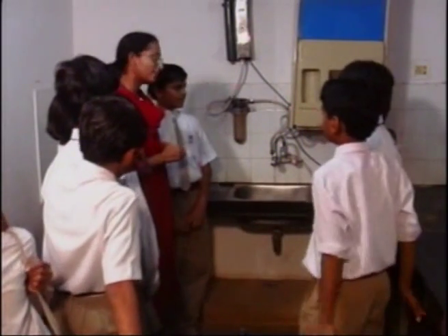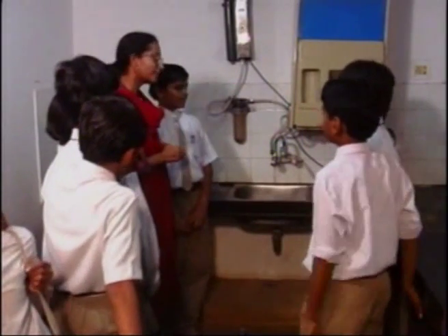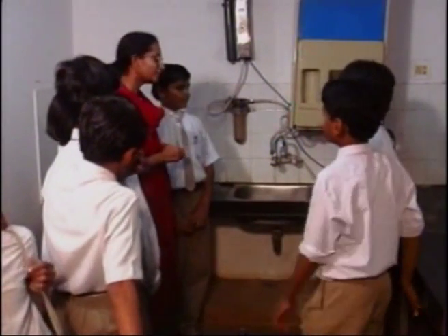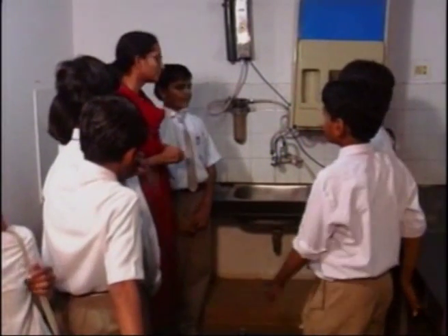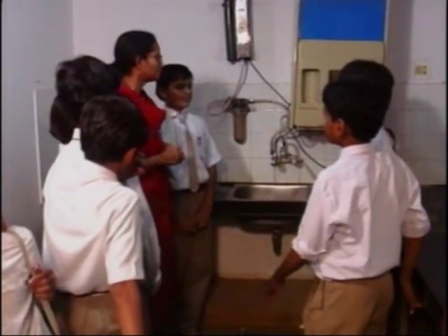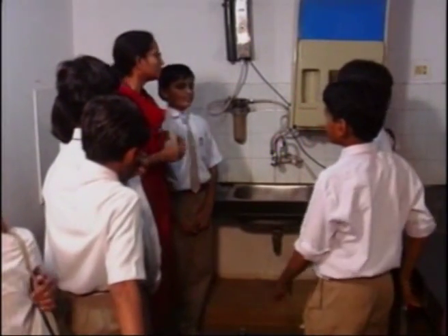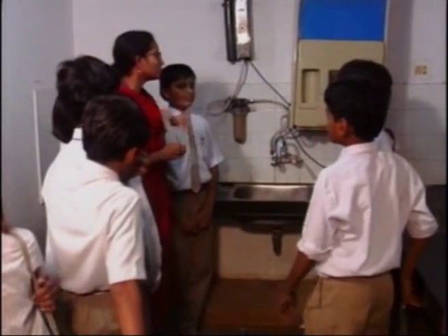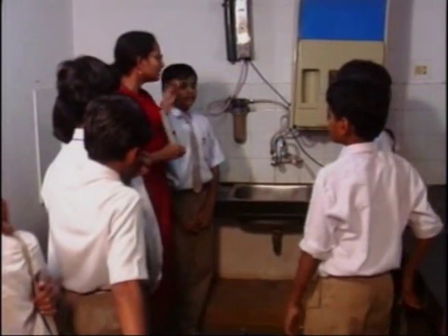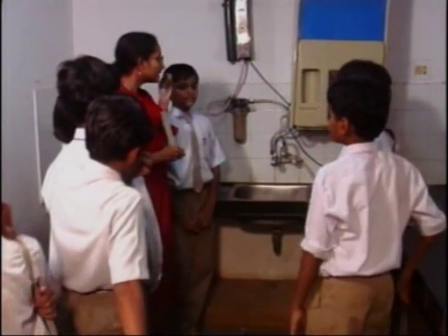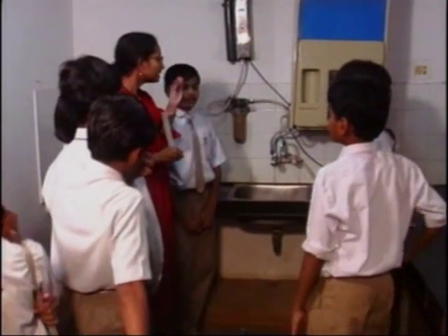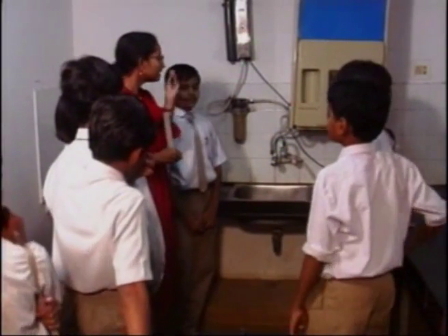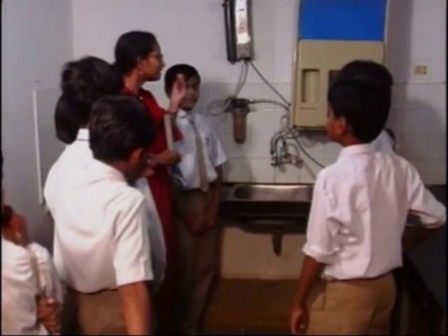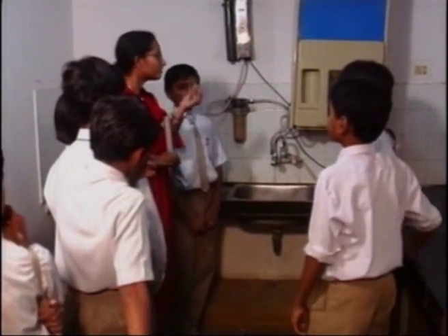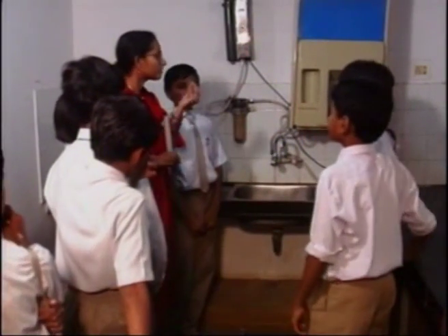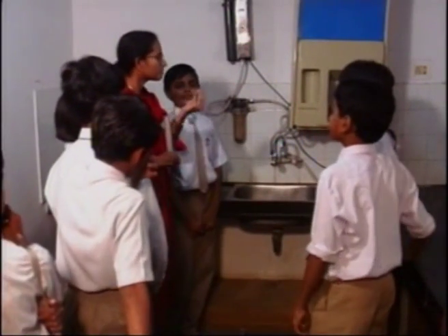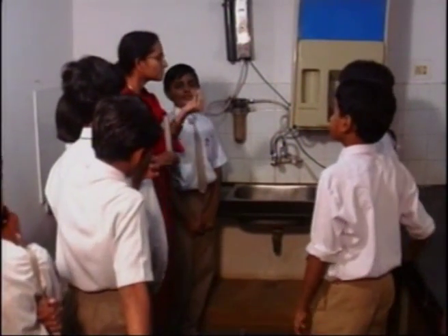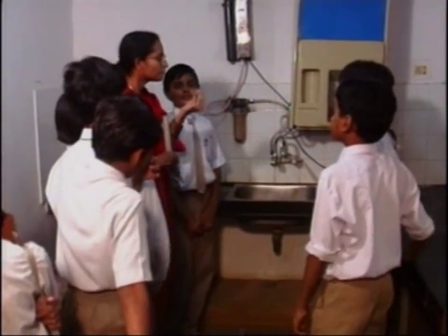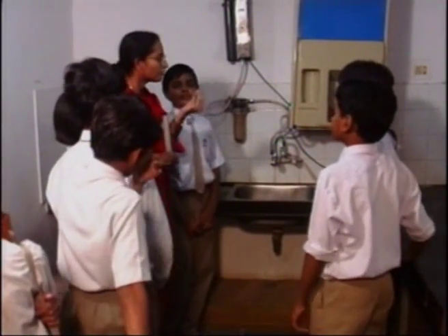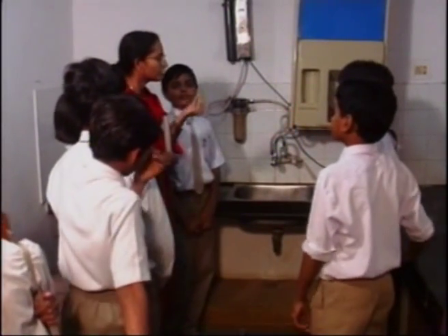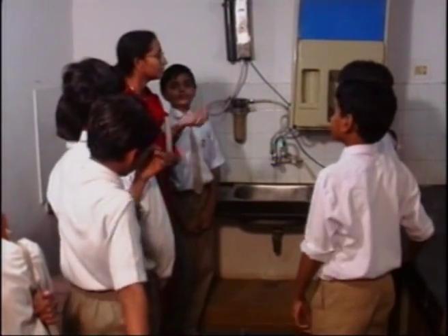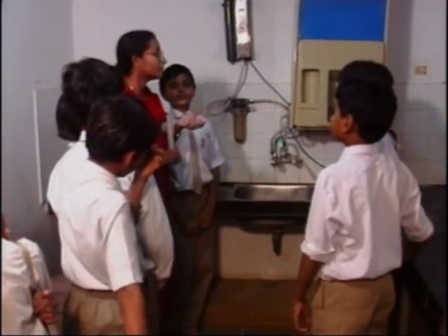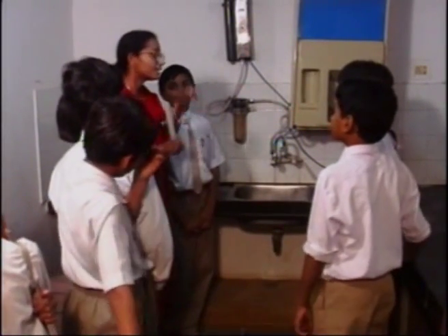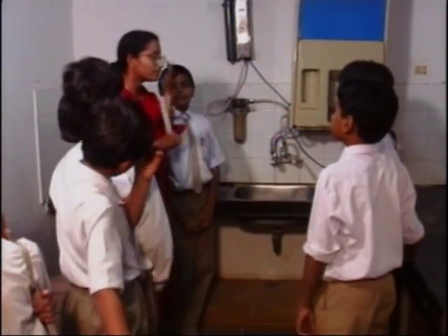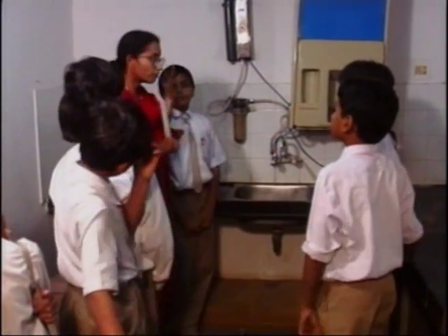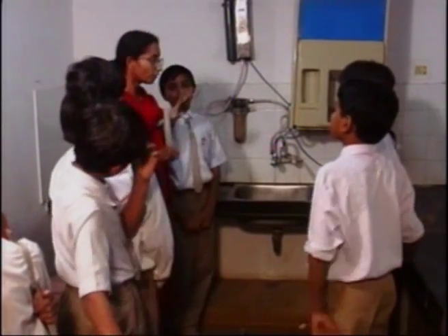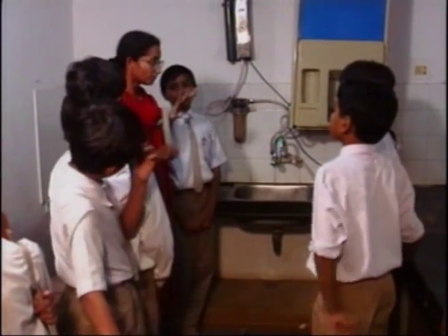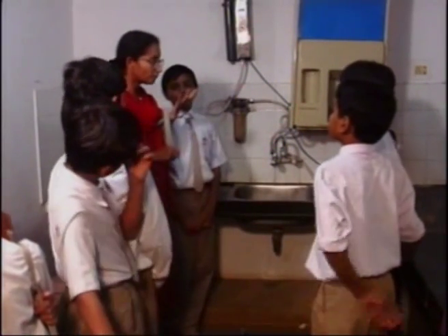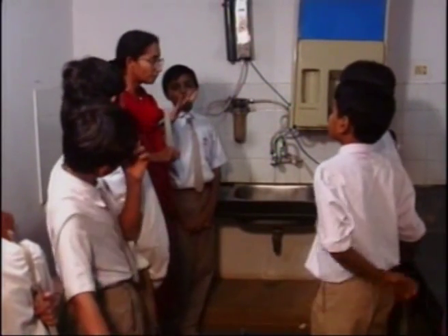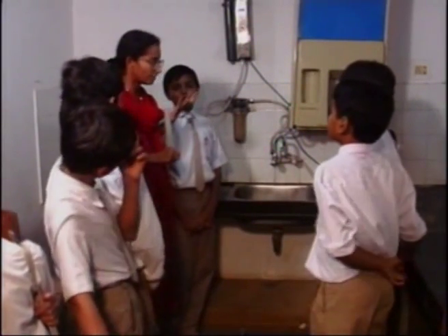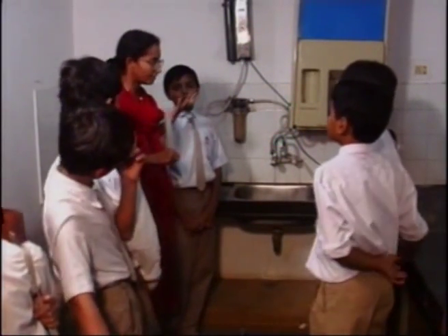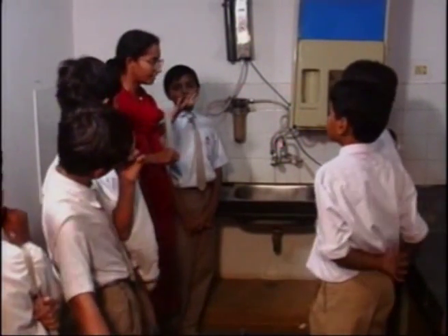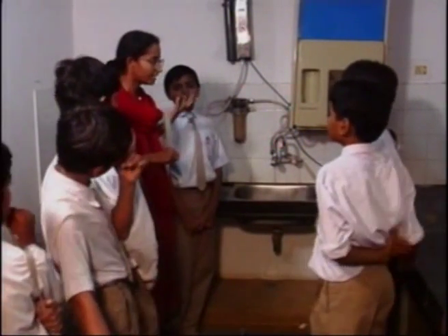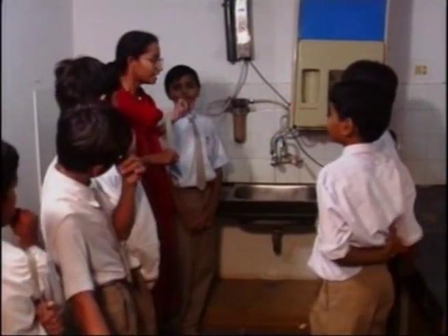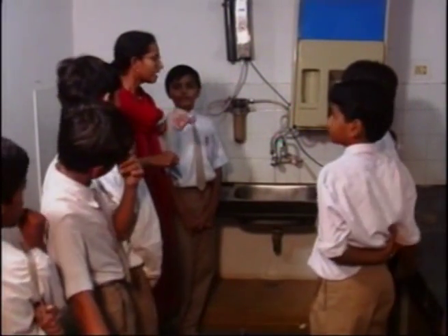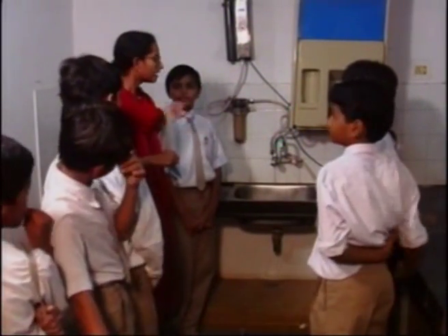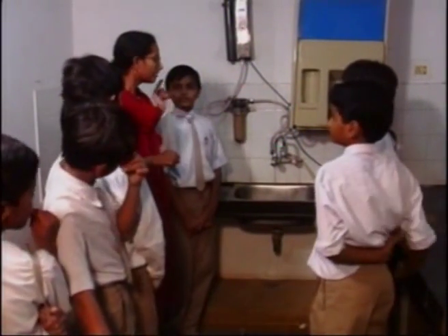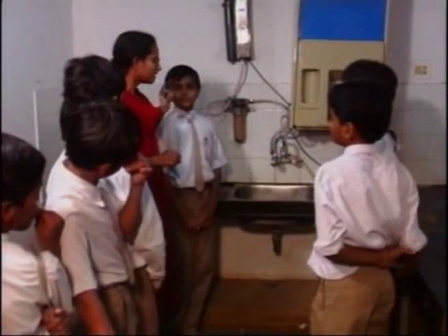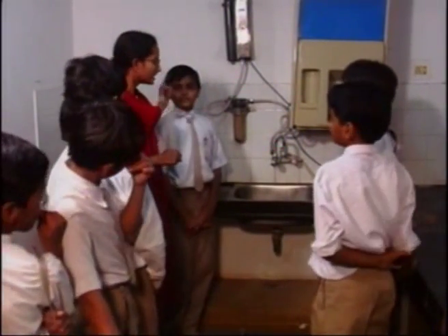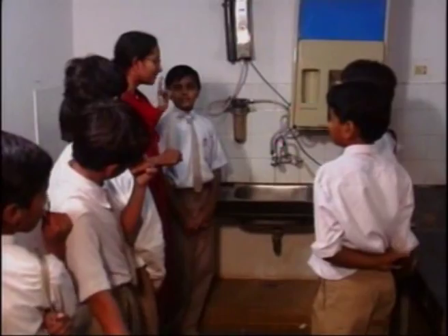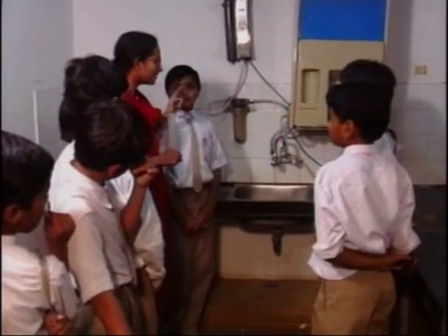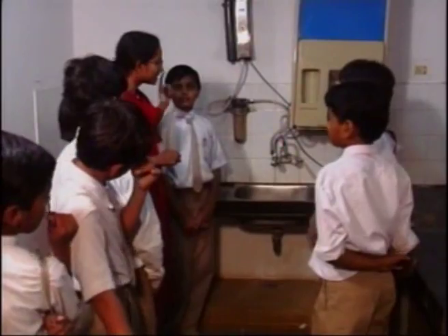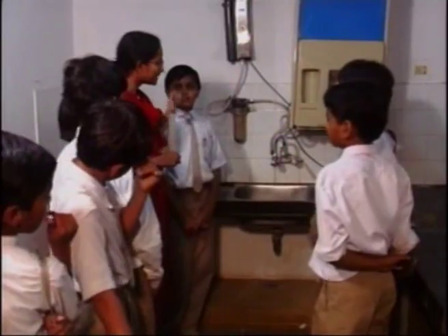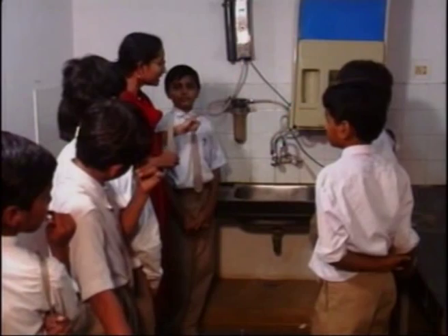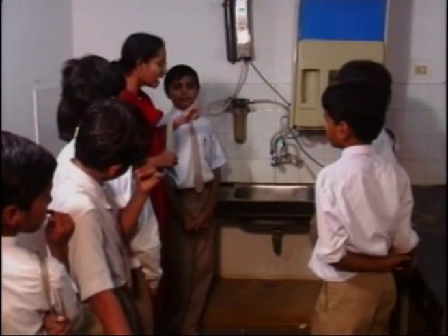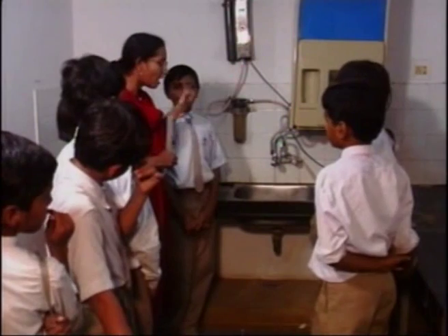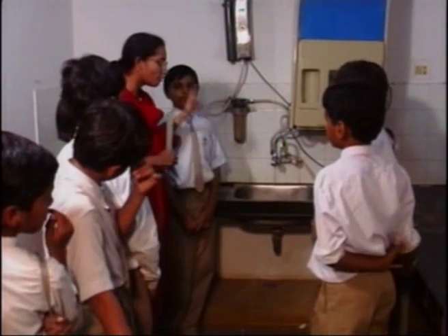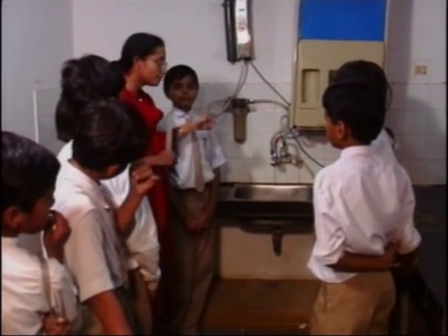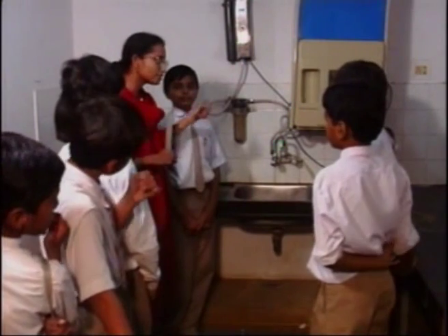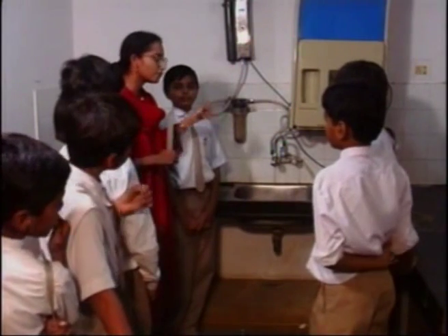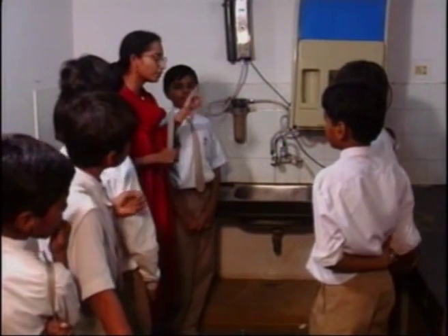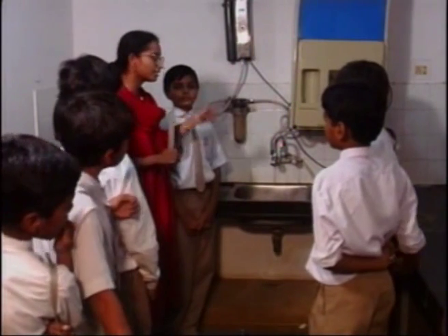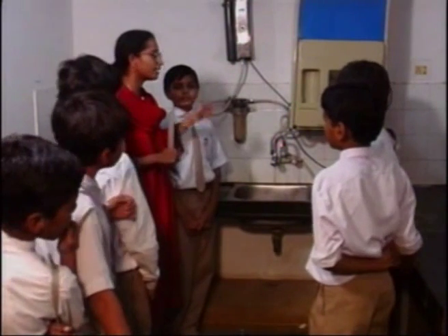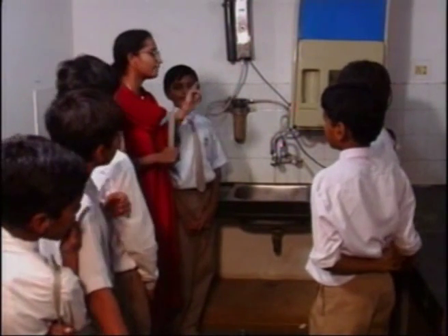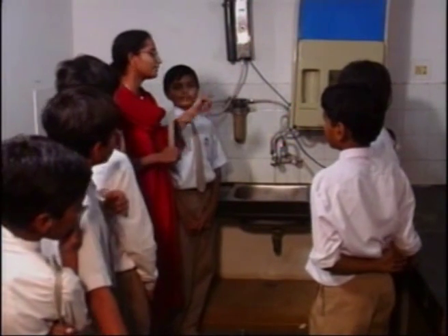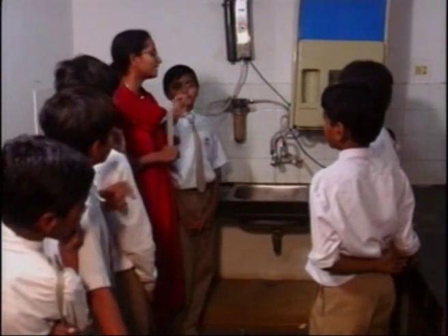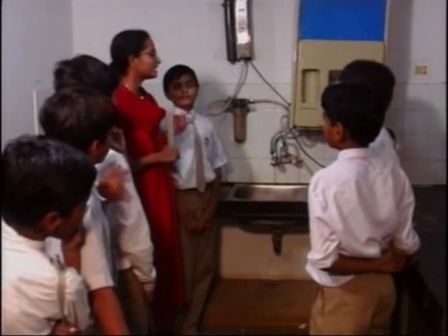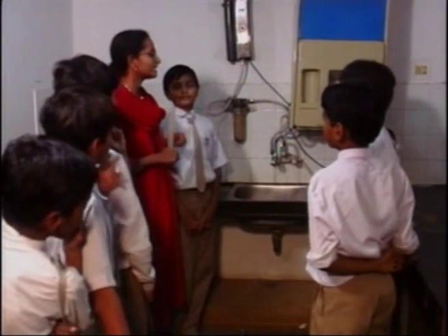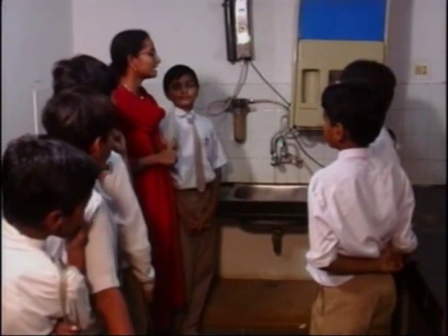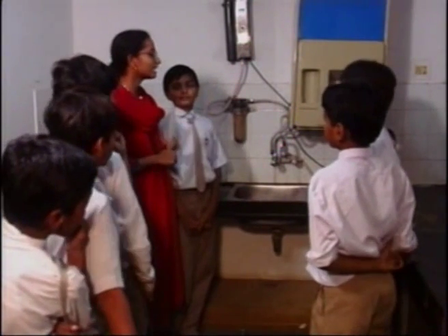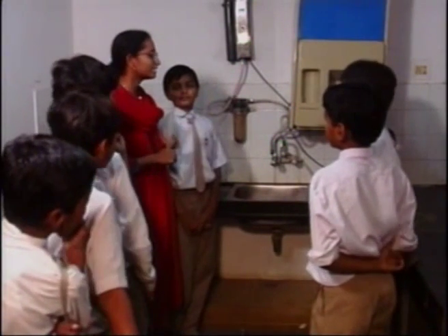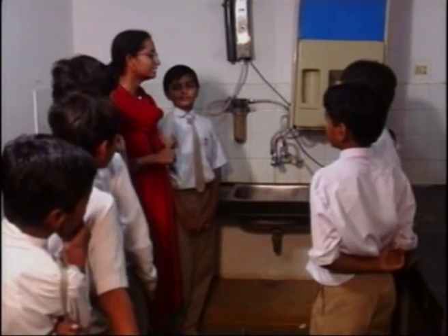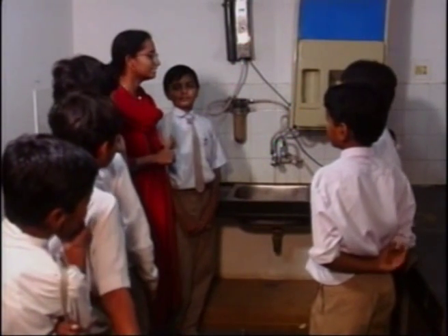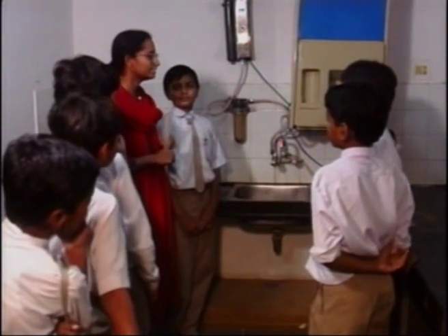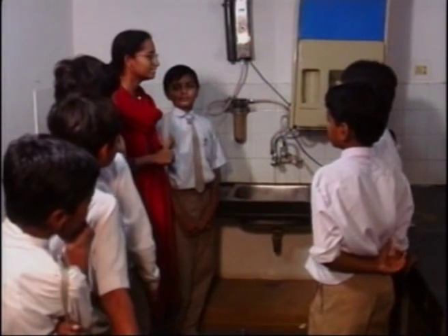Very true. Little drops of water make a lot of water, right? Now, shall we see how much water we are wasting like this?